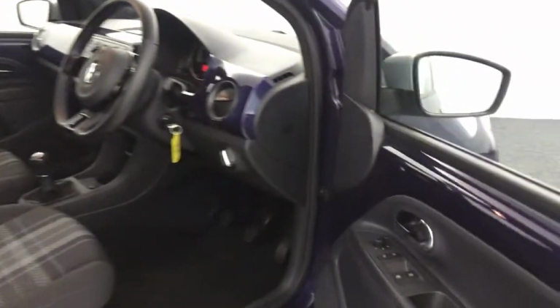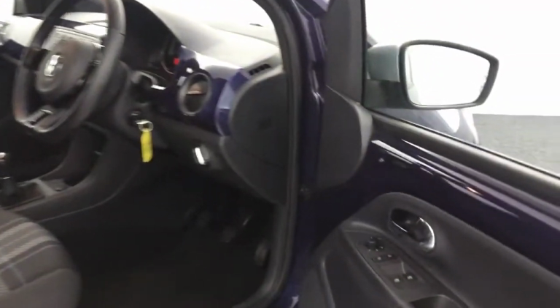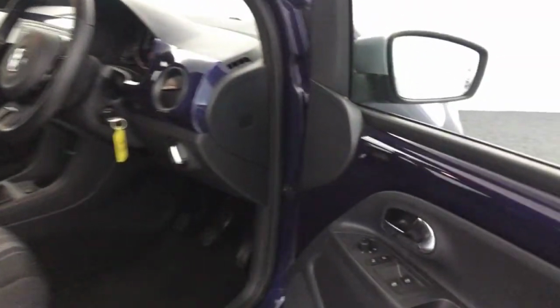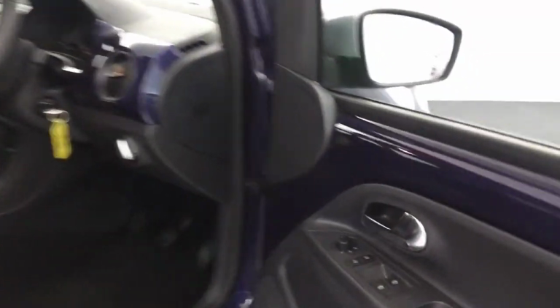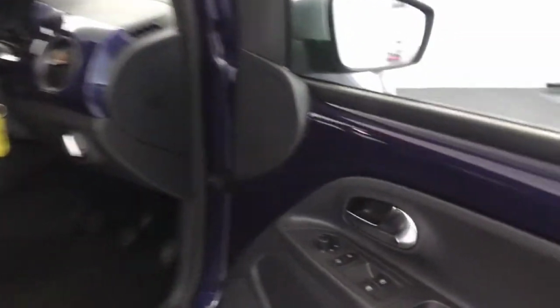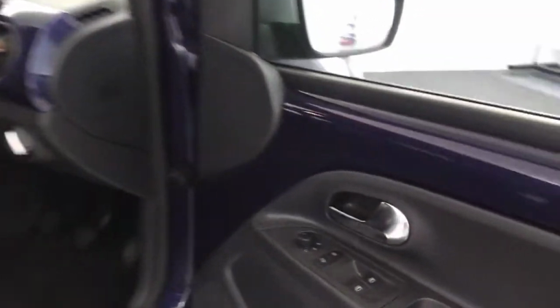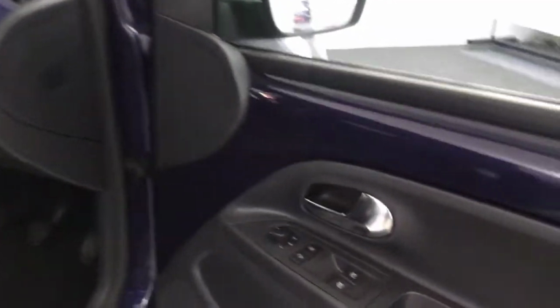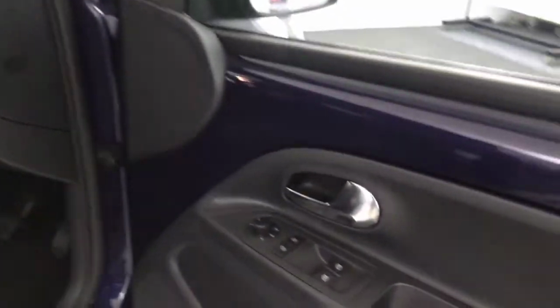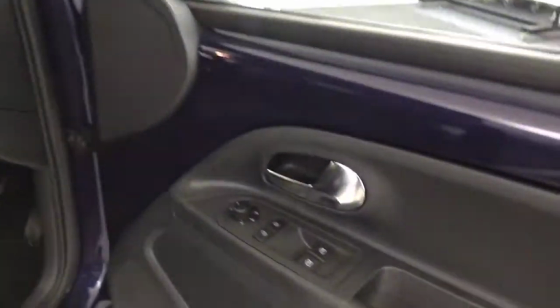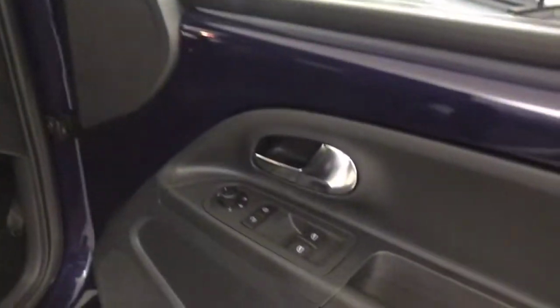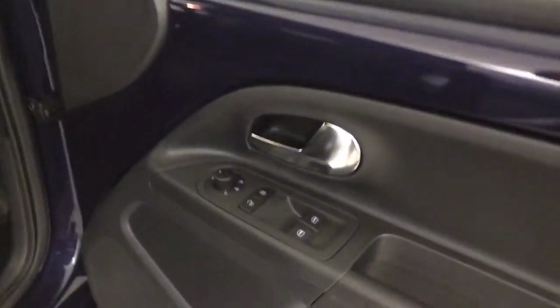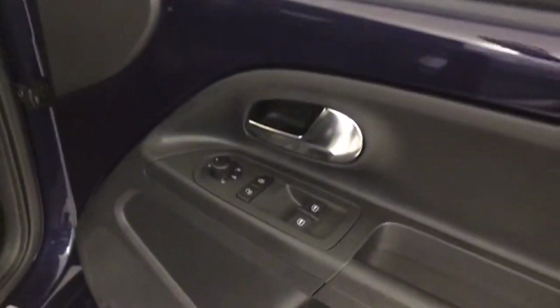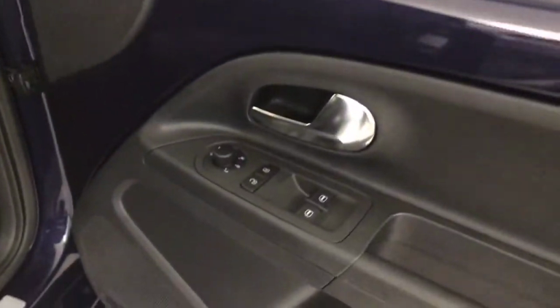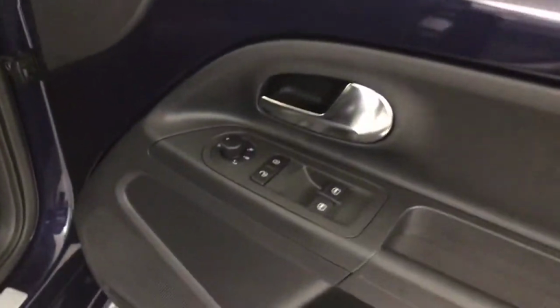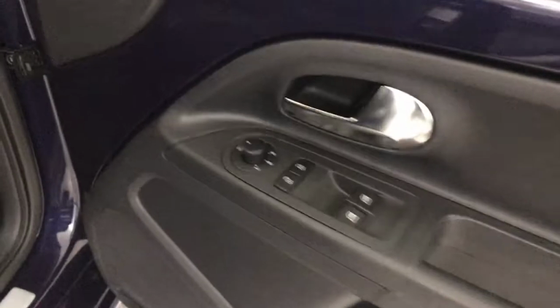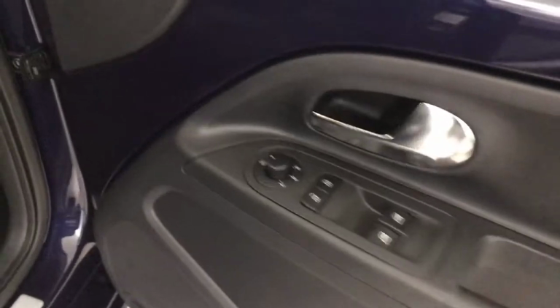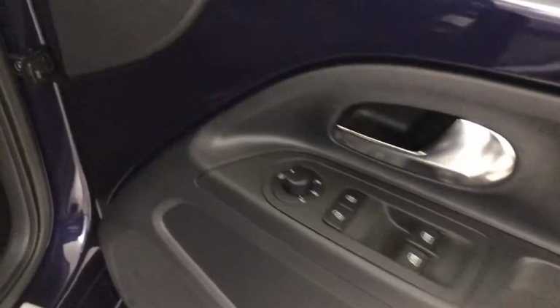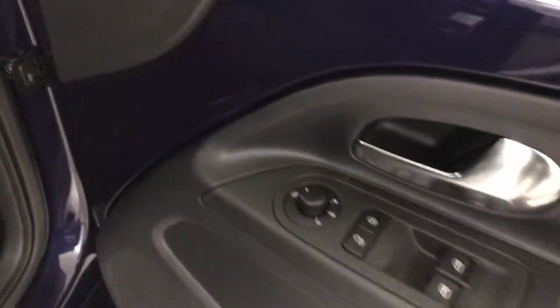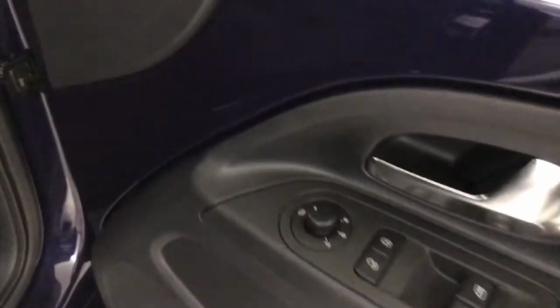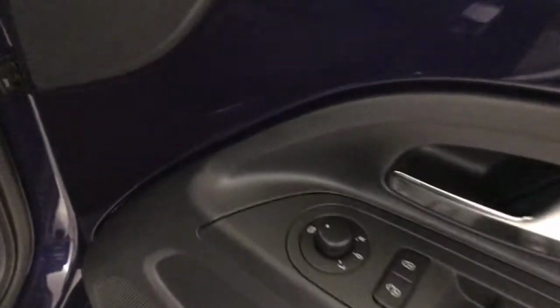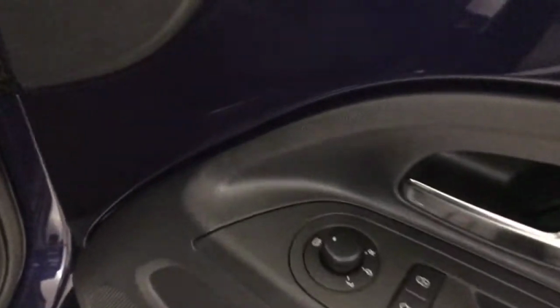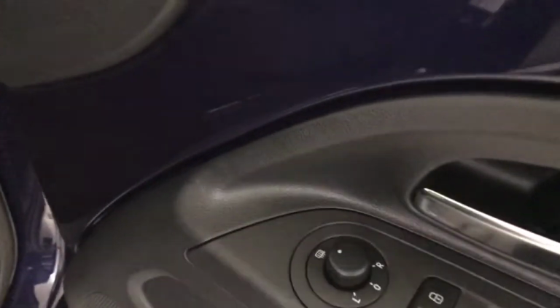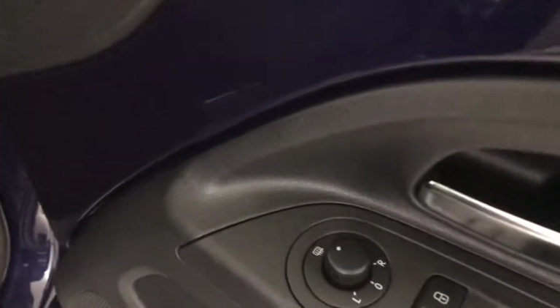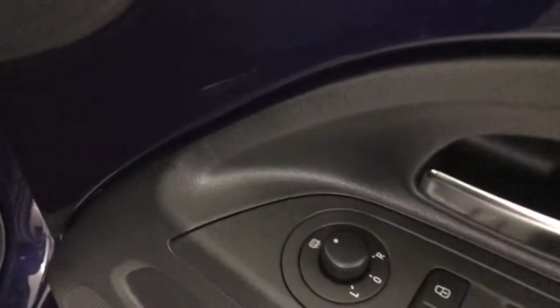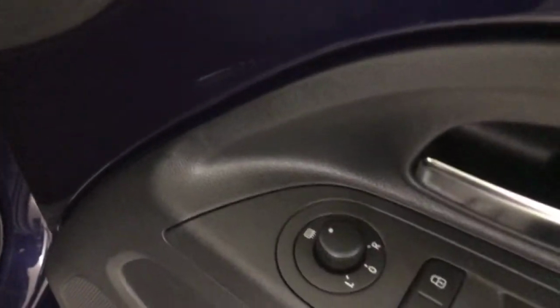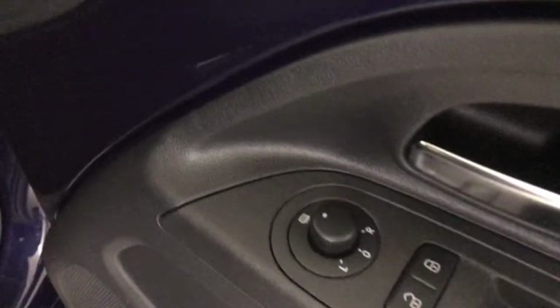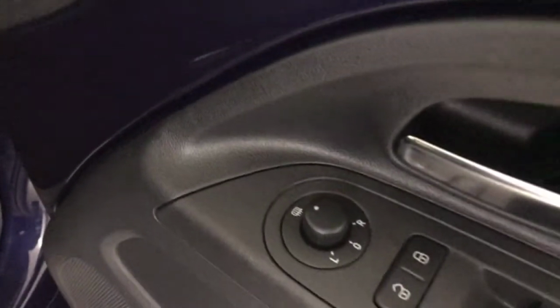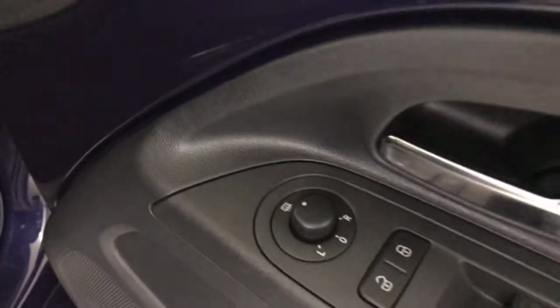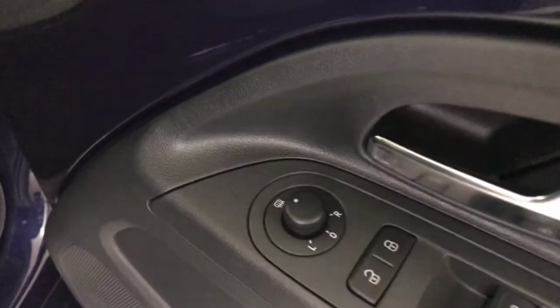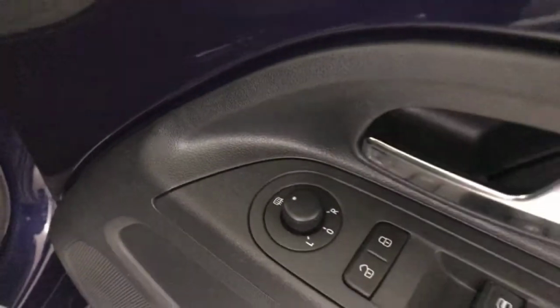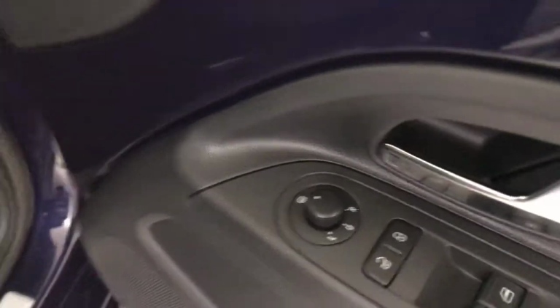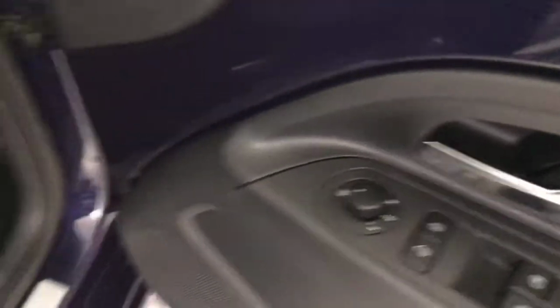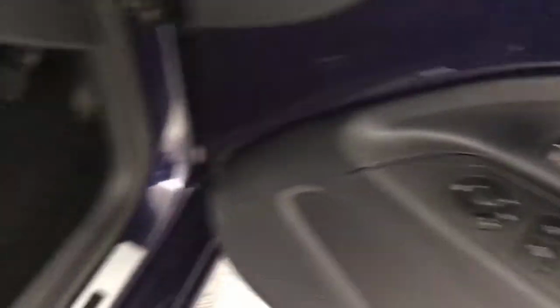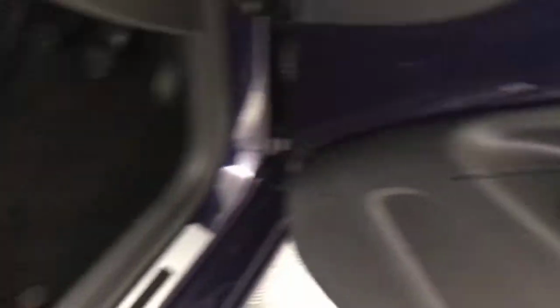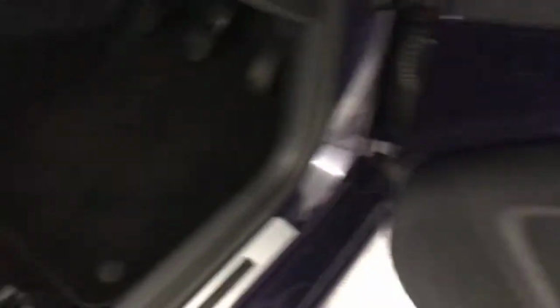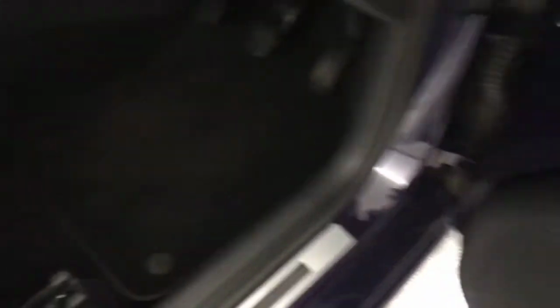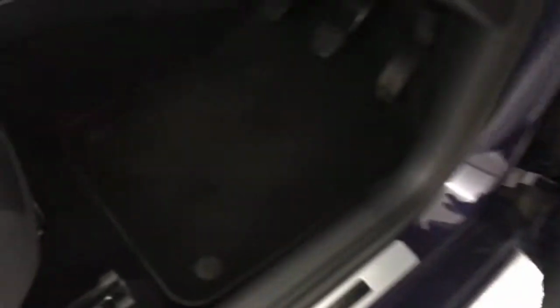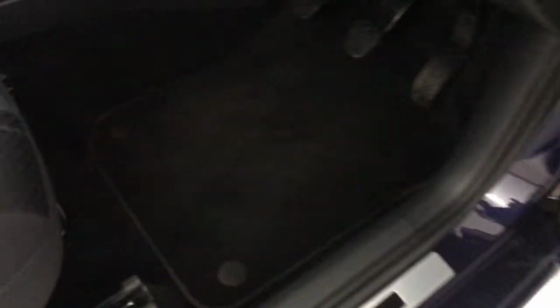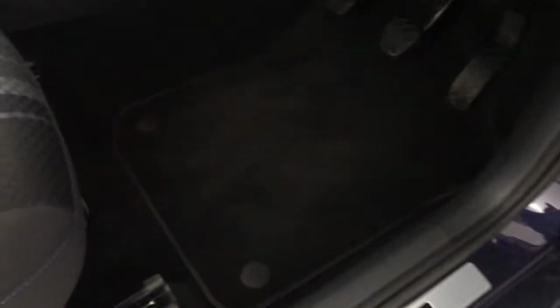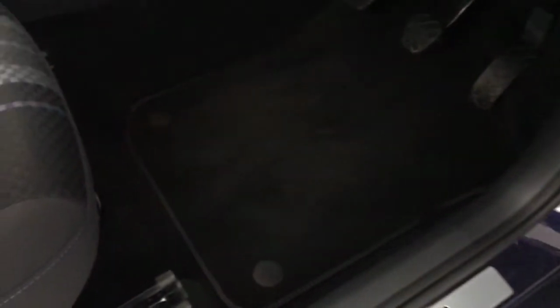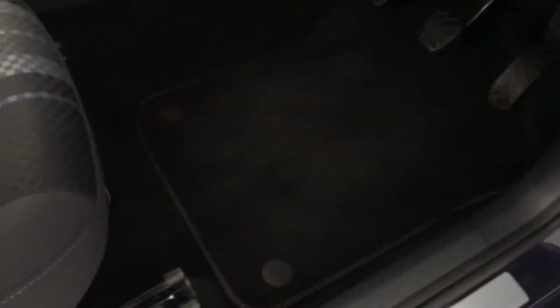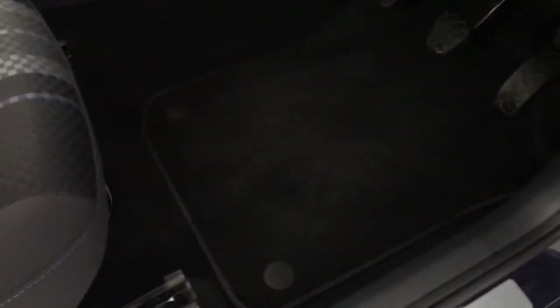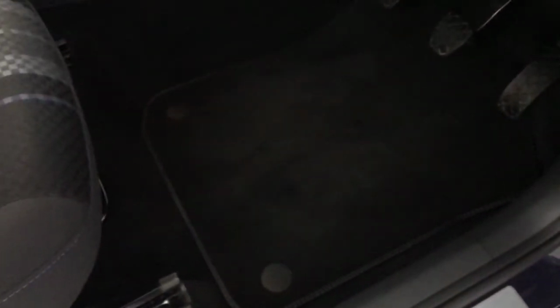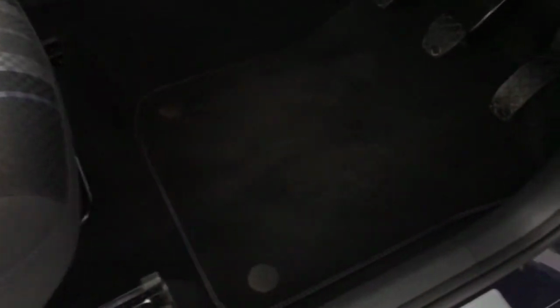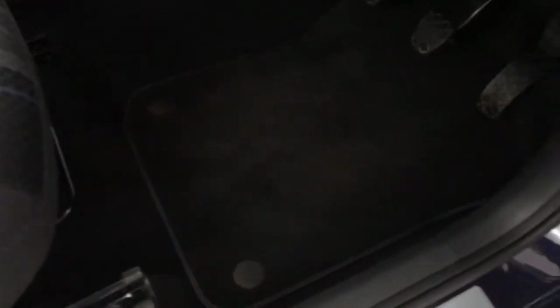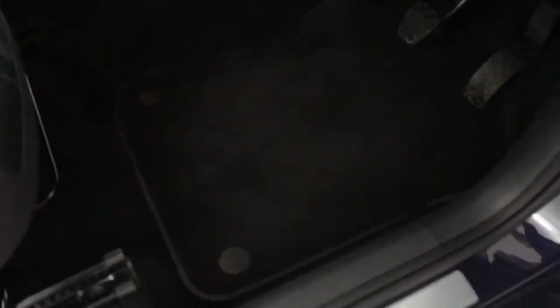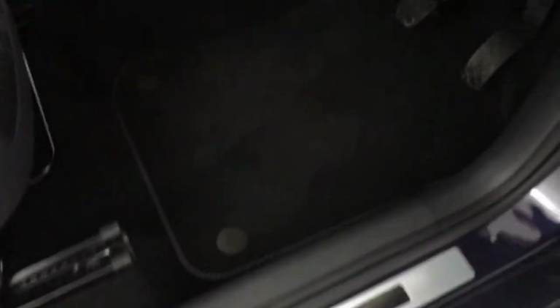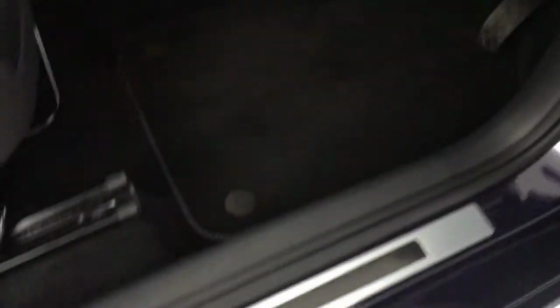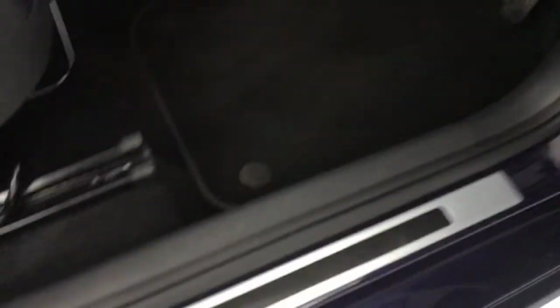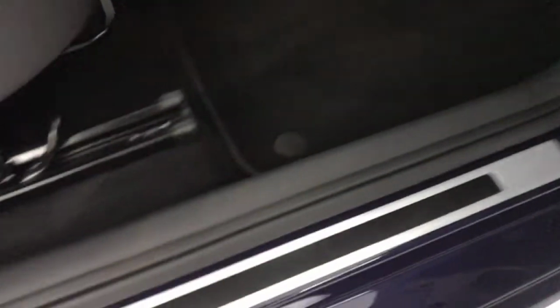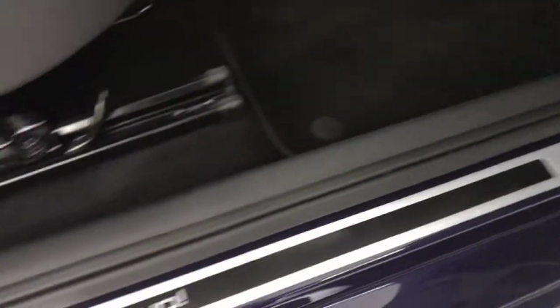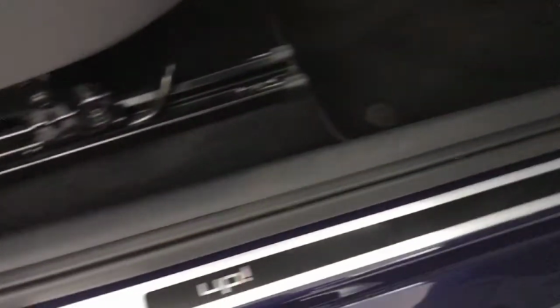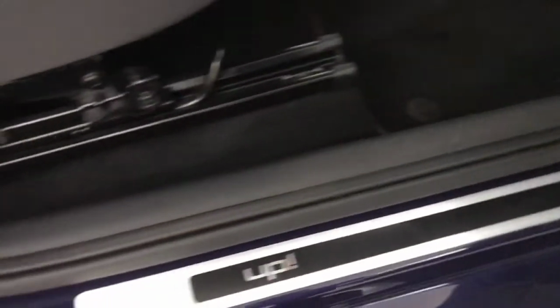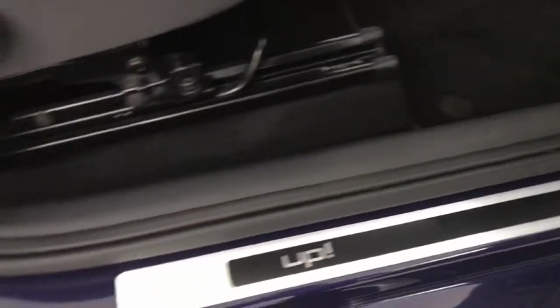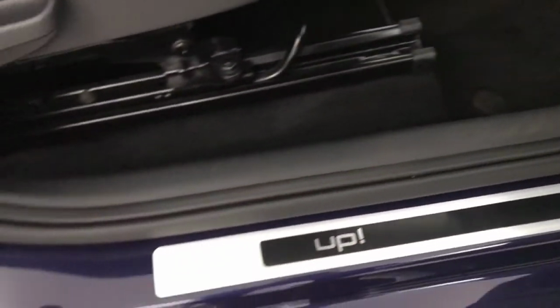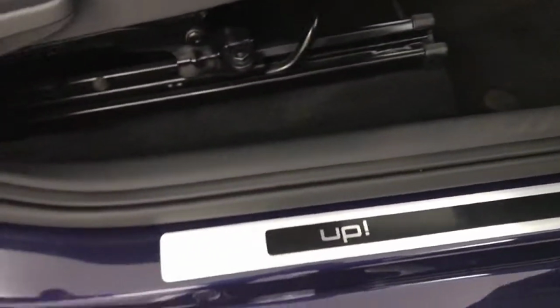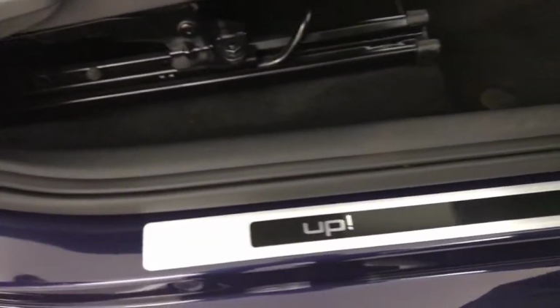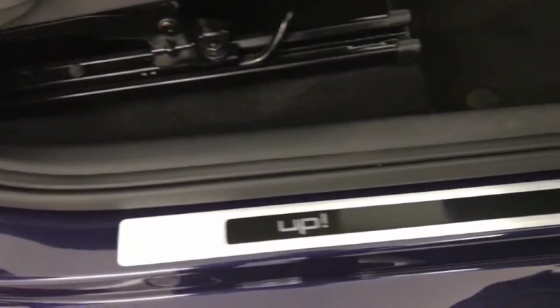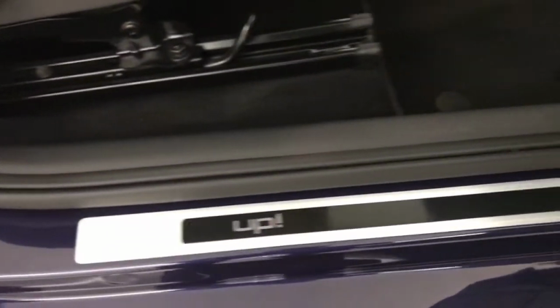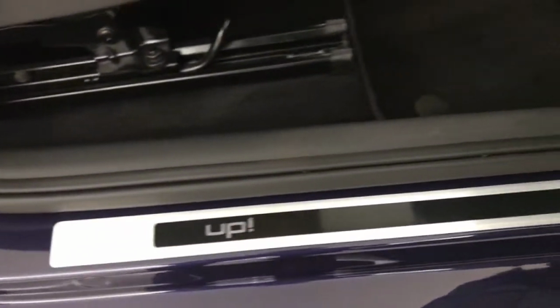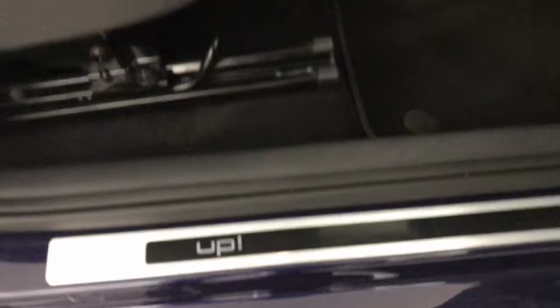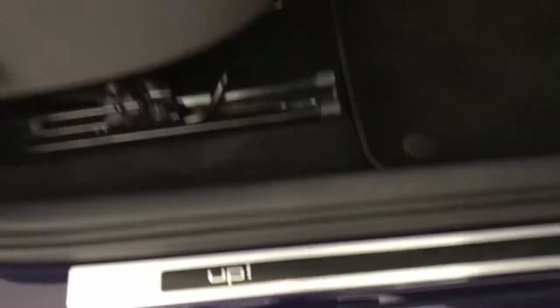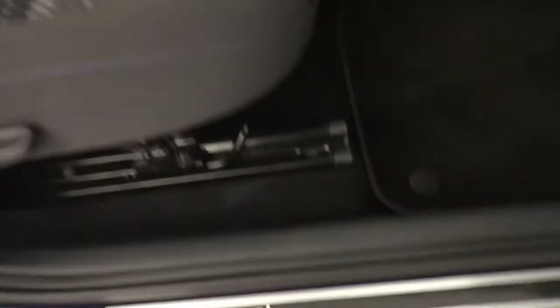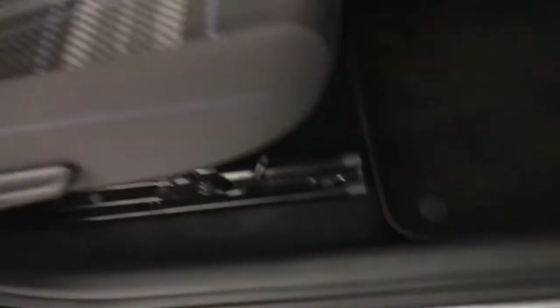Up front you've got electric windows, electrically adjustable and heated mirrors, fitted floor mats, and these nice scuff kick plates.